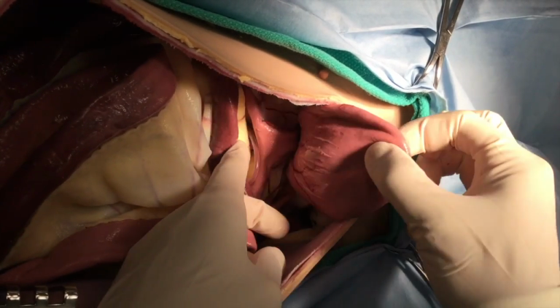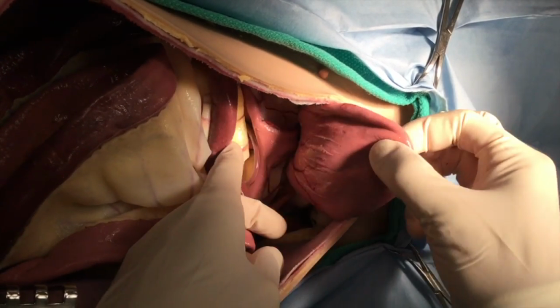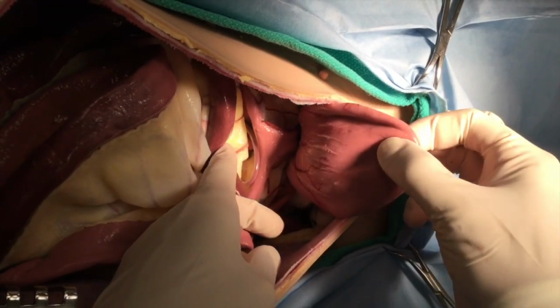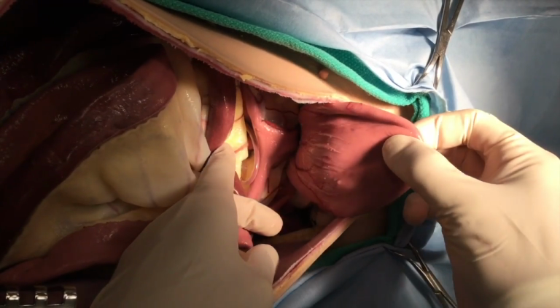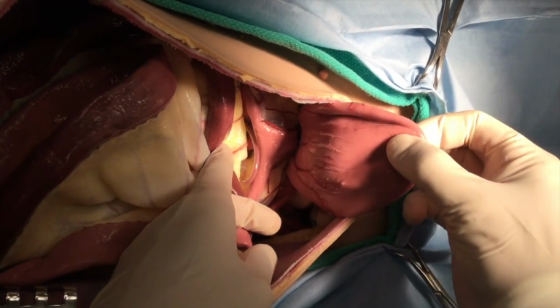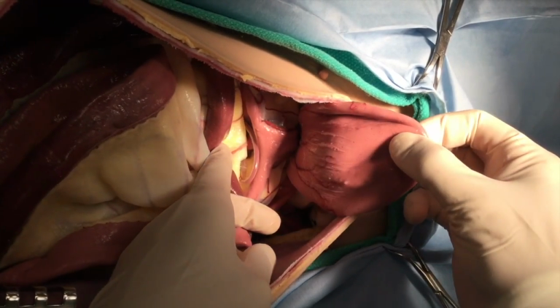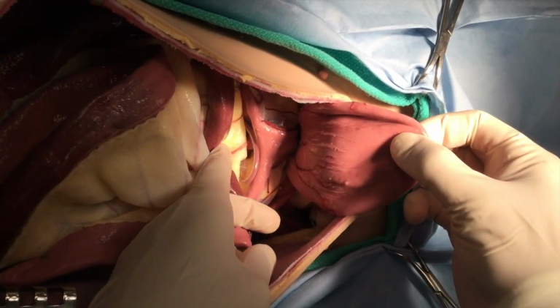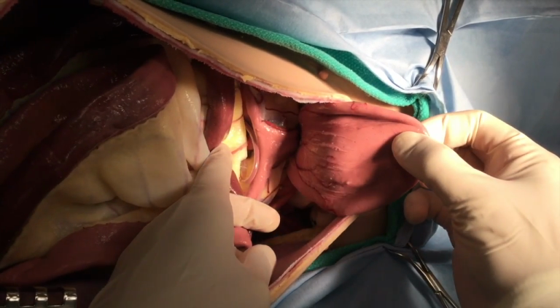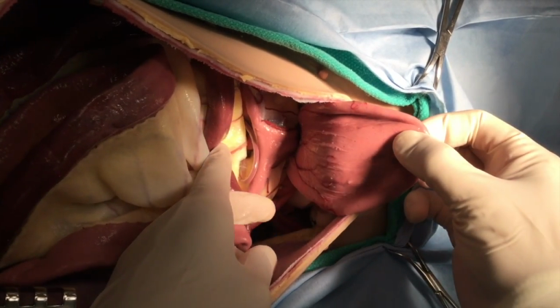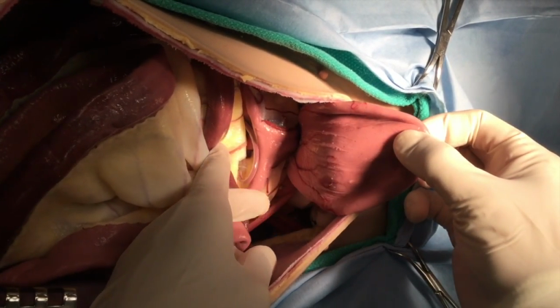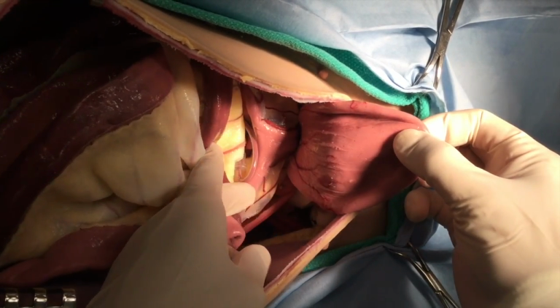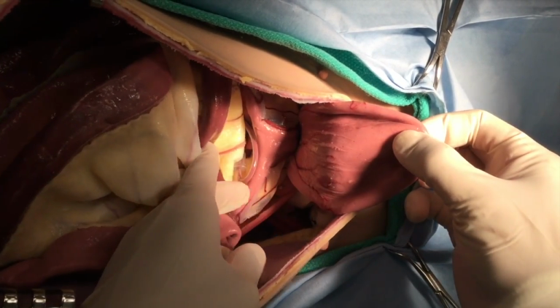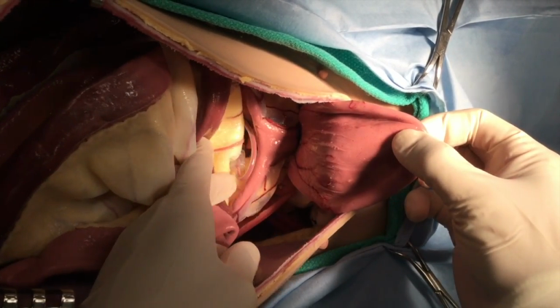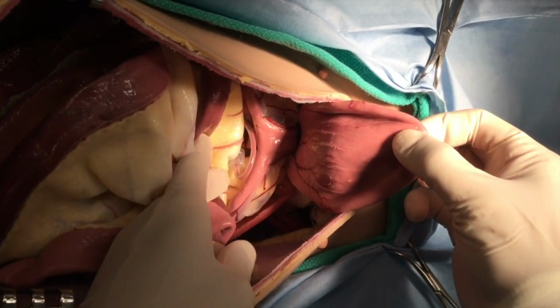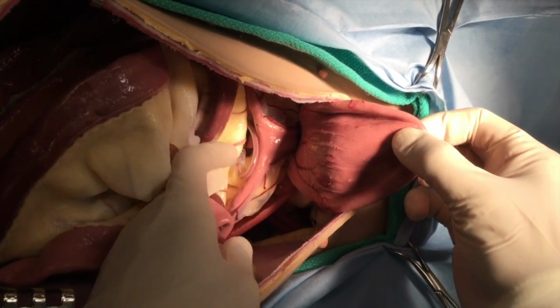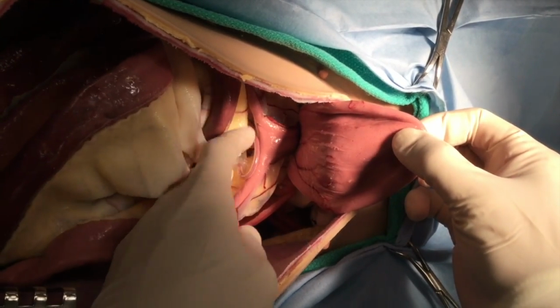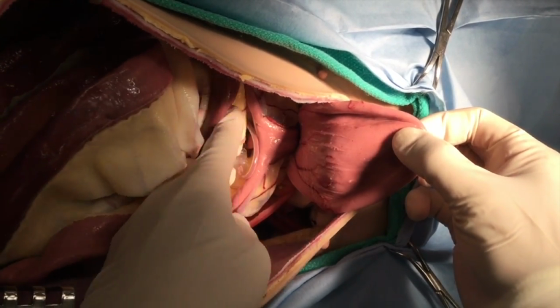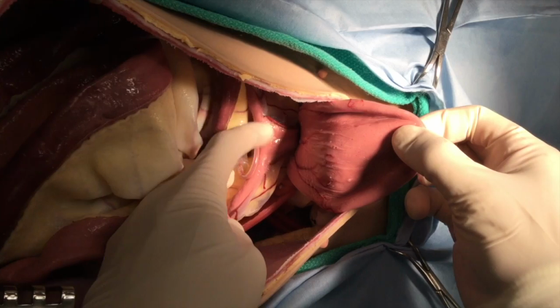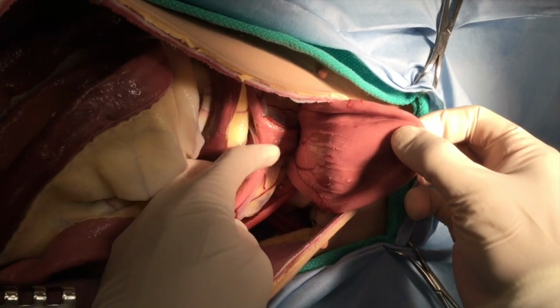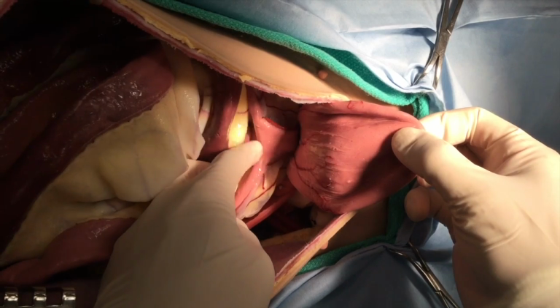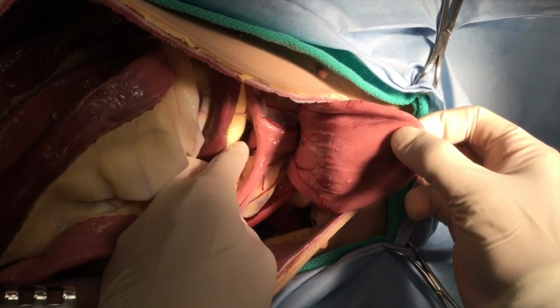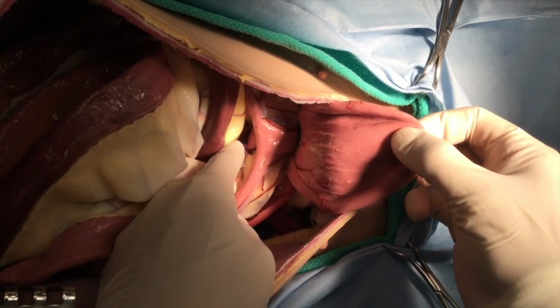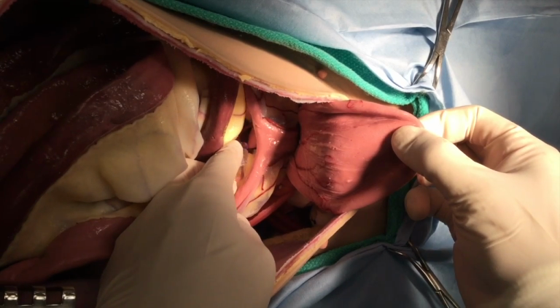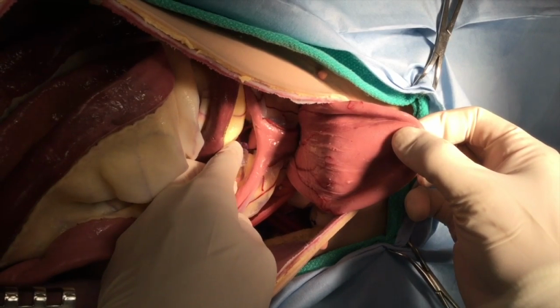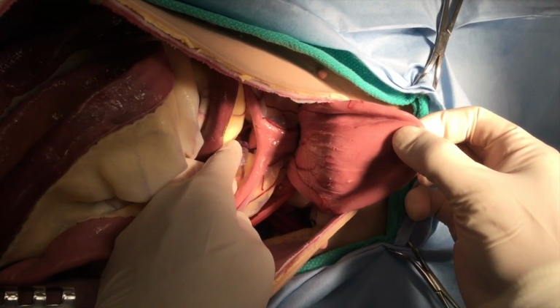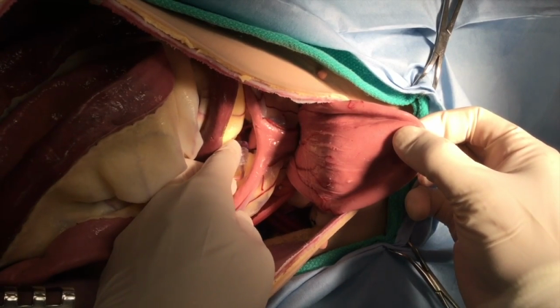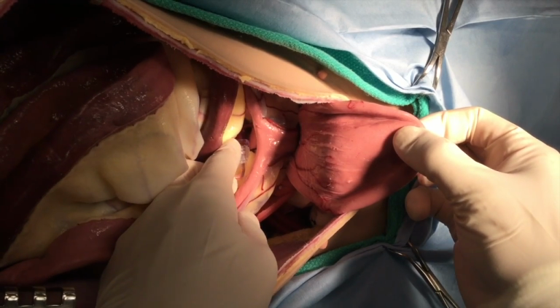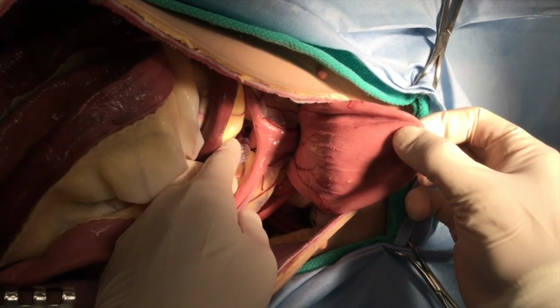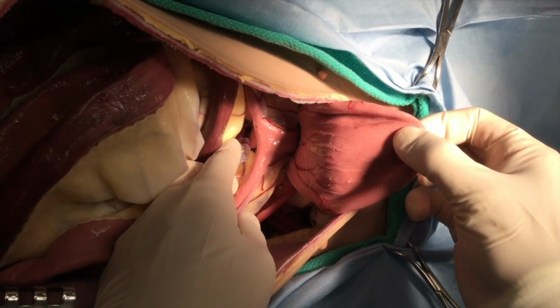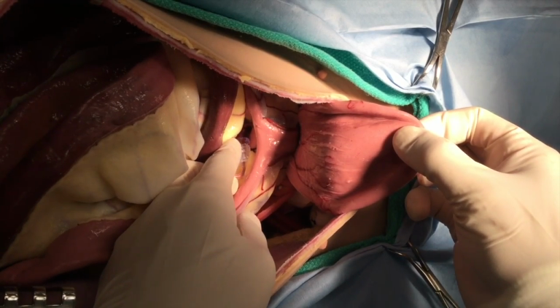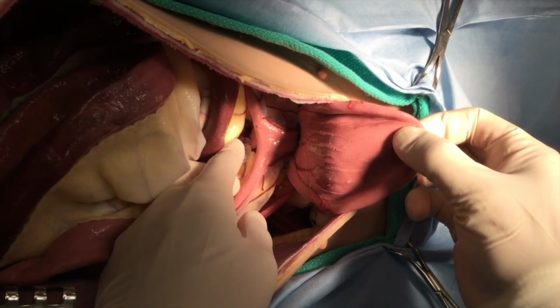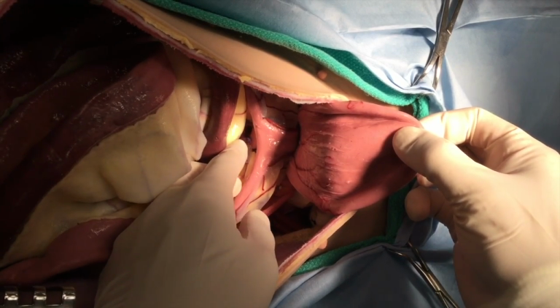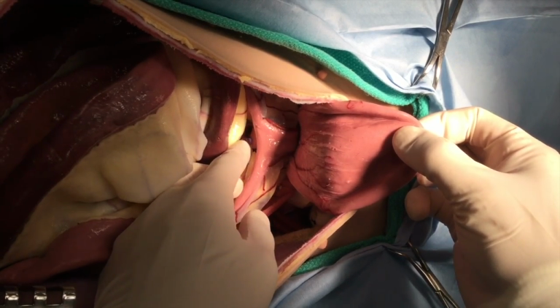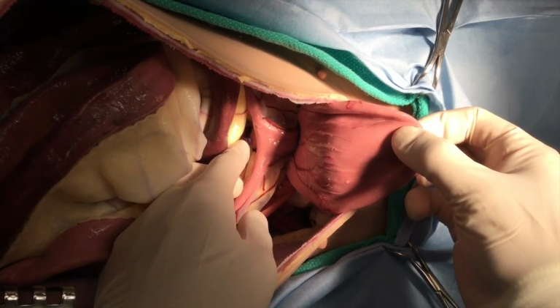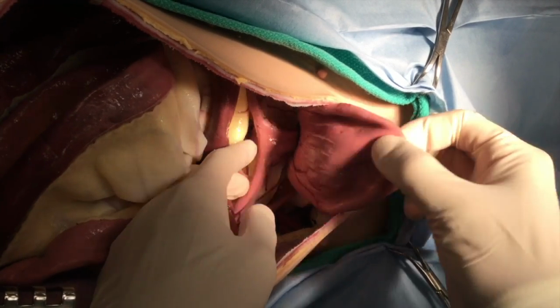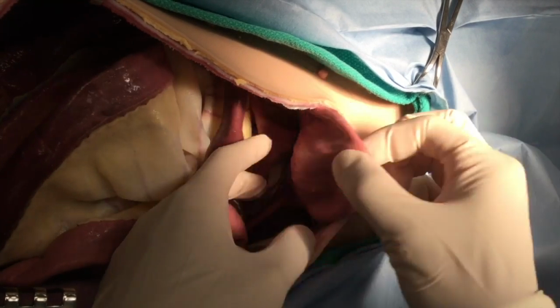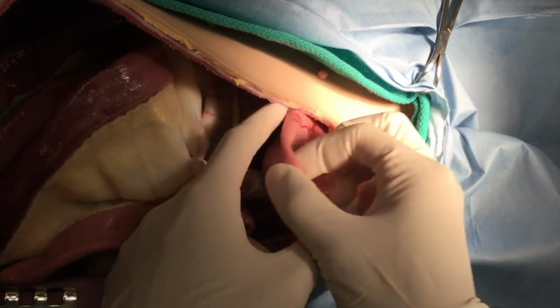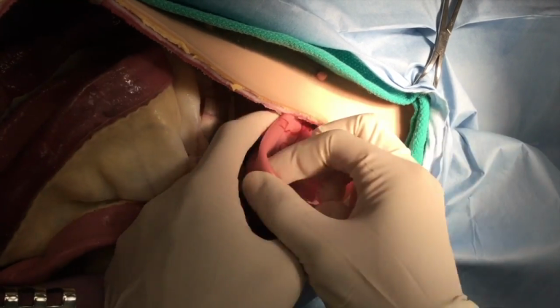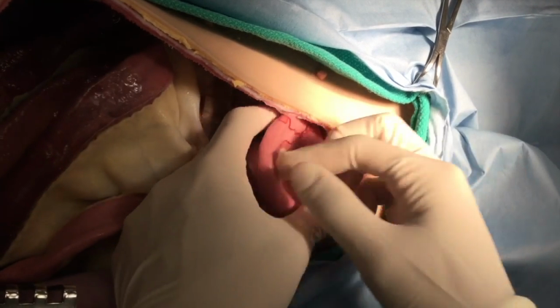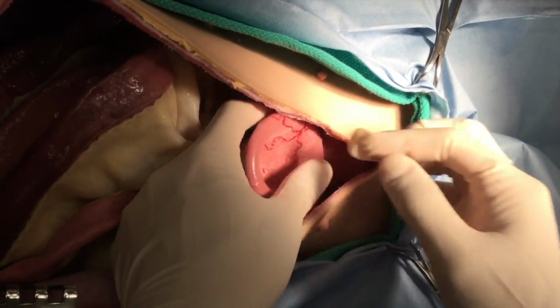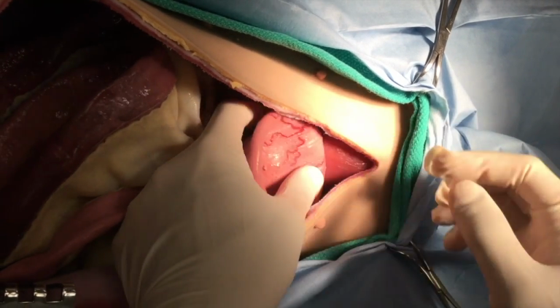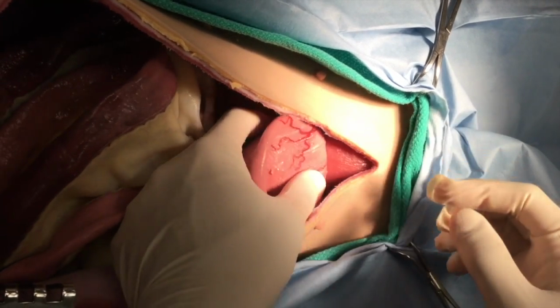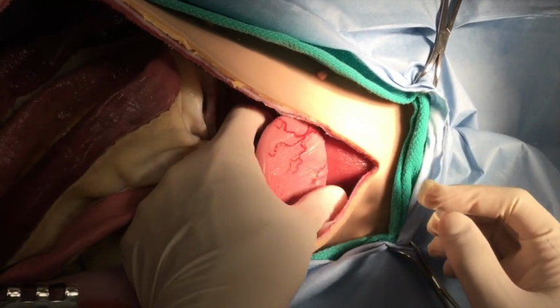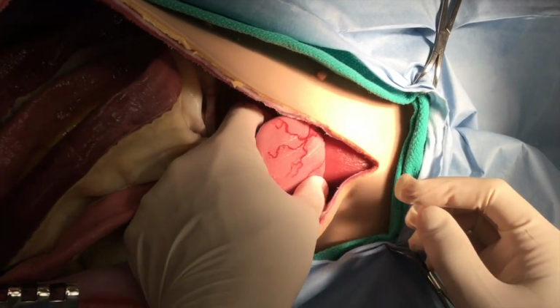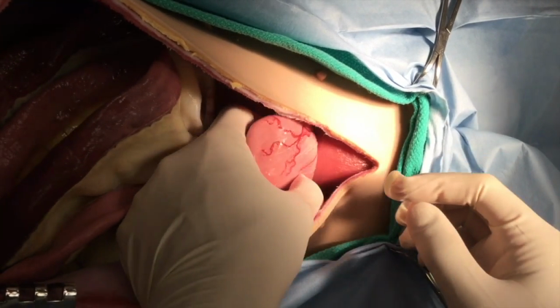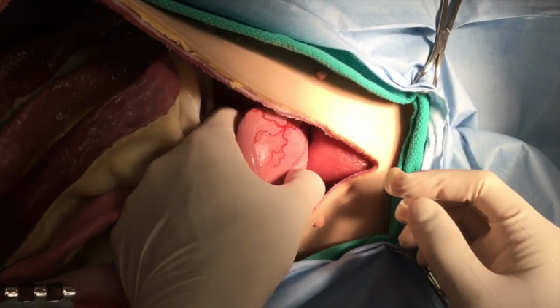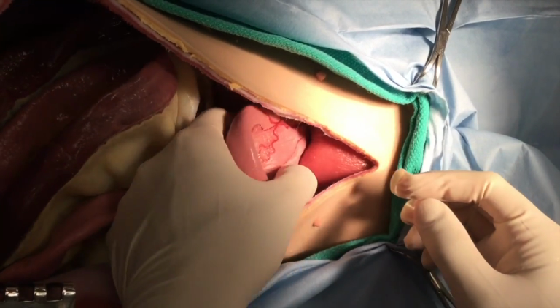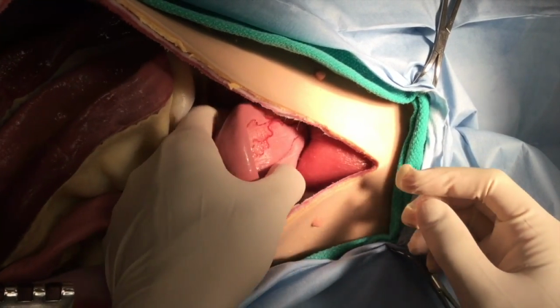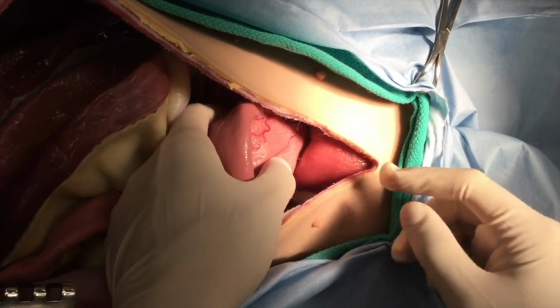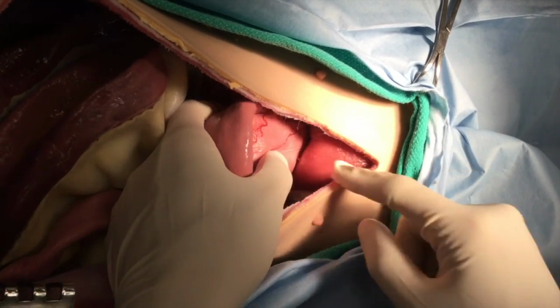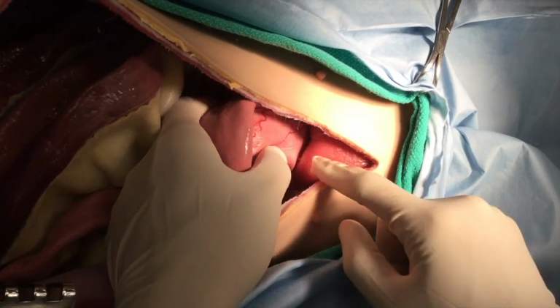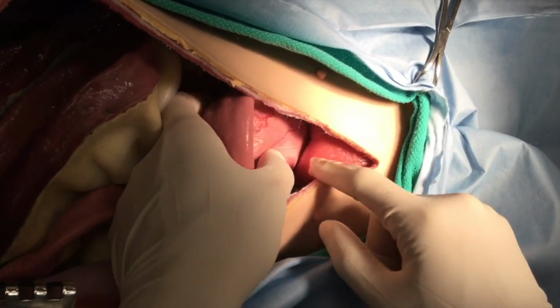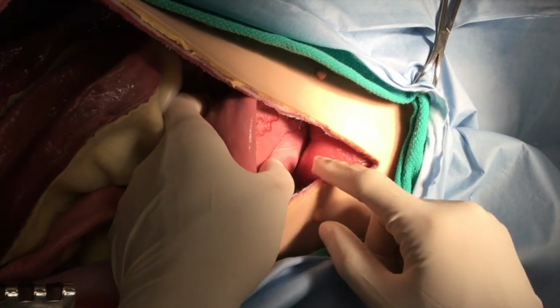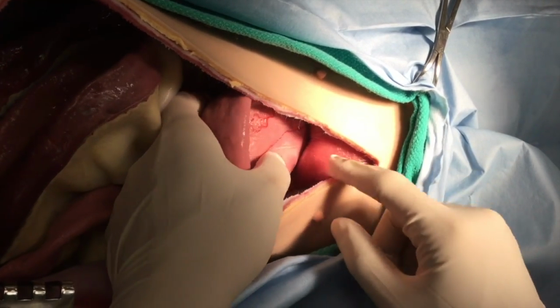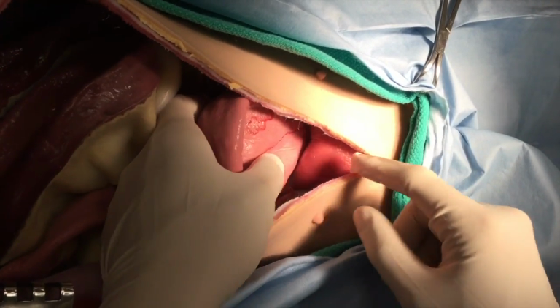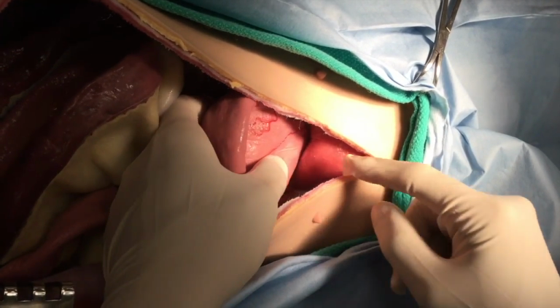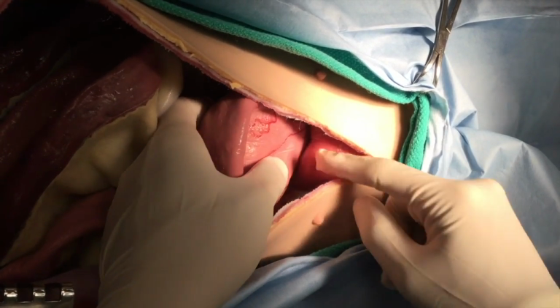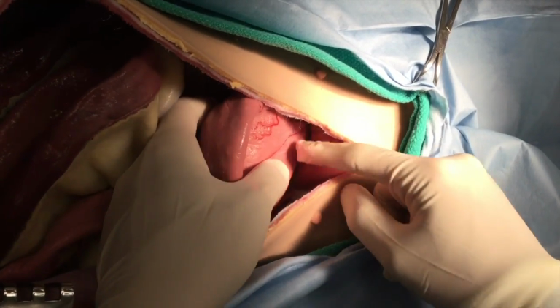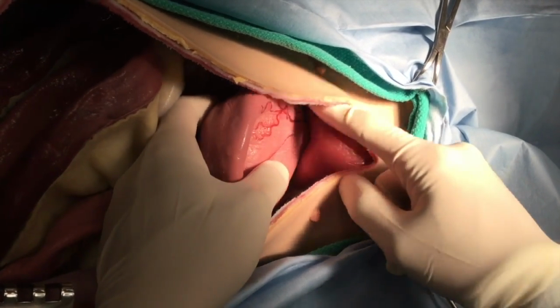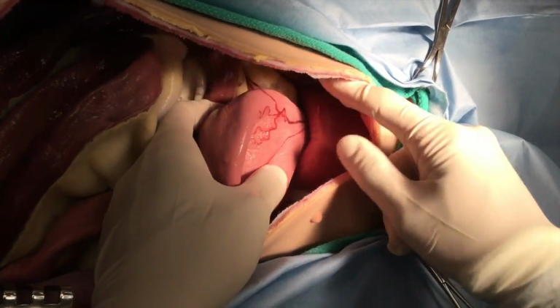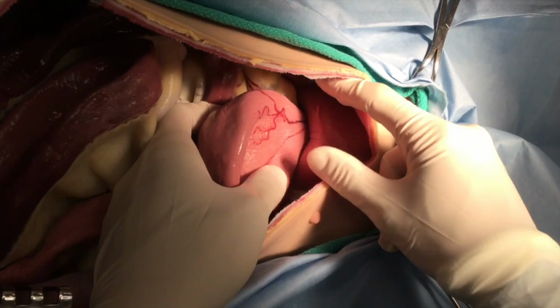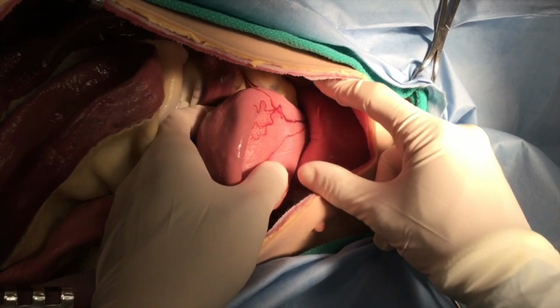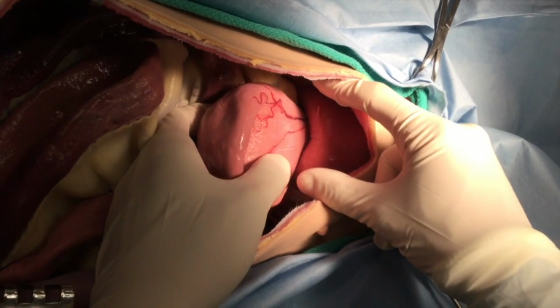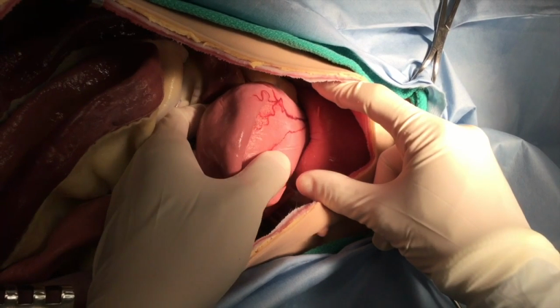Finally, we can identify the bladder. With caudal retraction of the bladder, you can see the uterine body there.